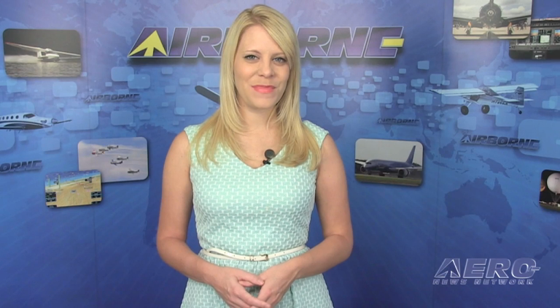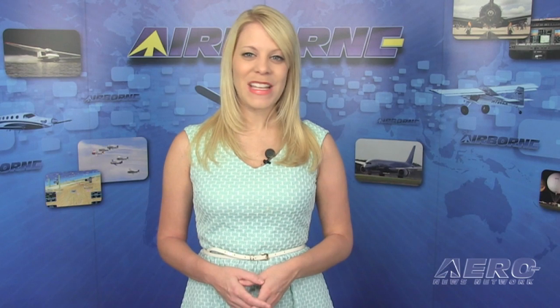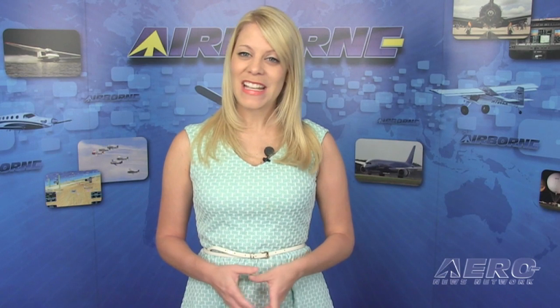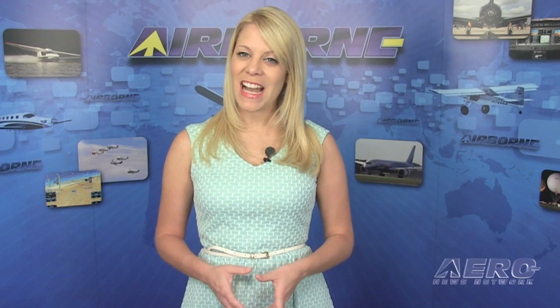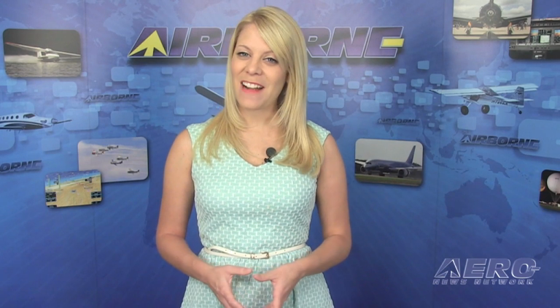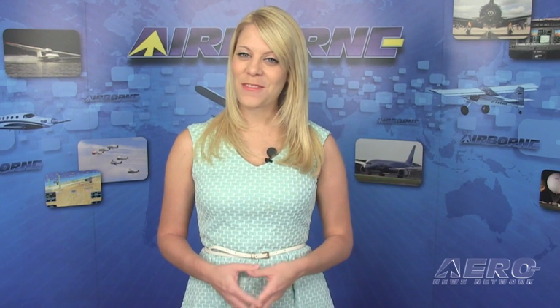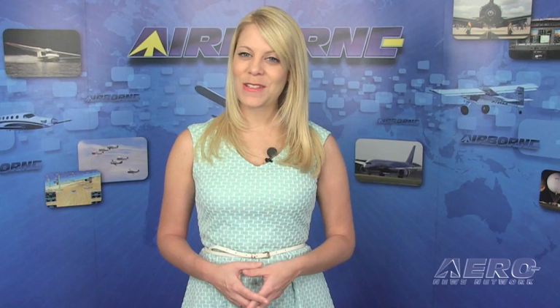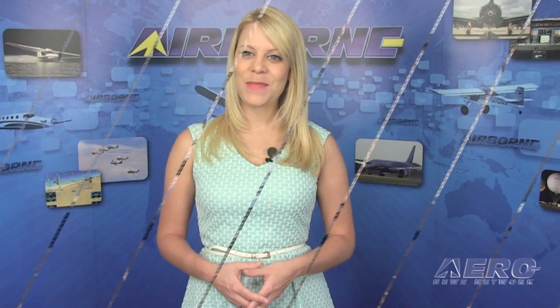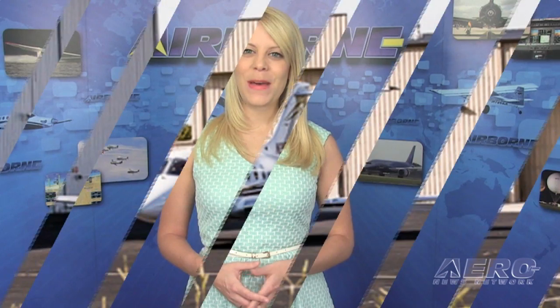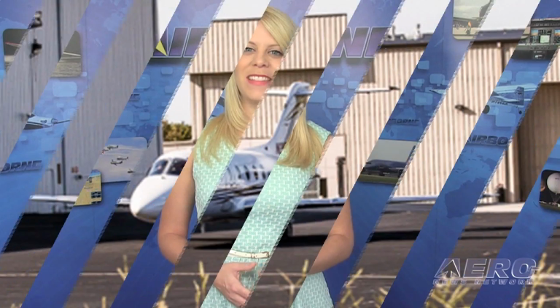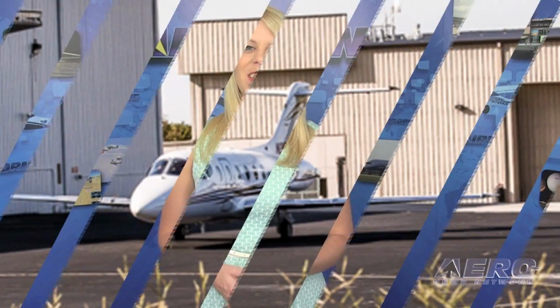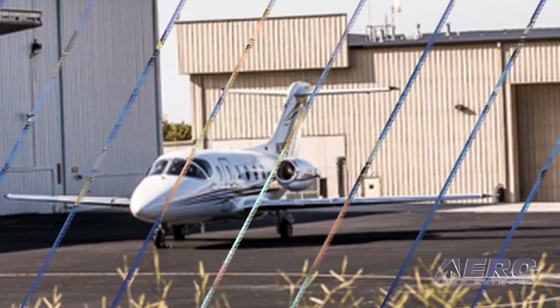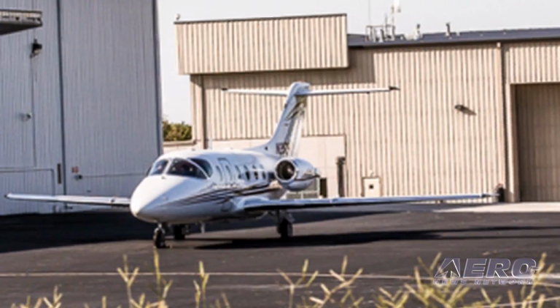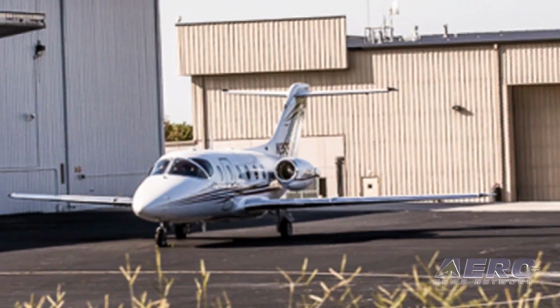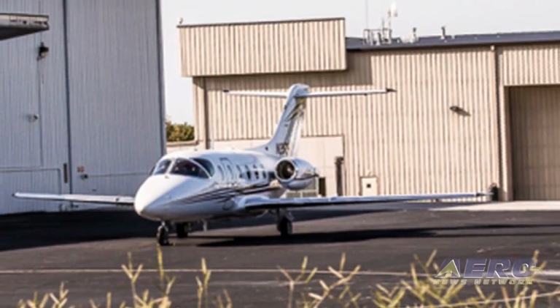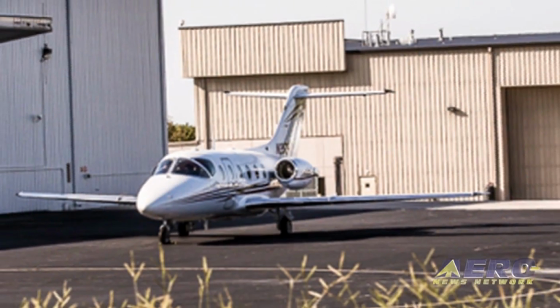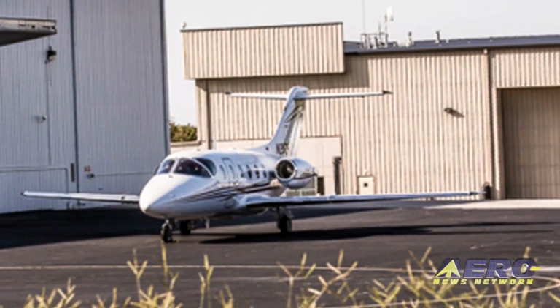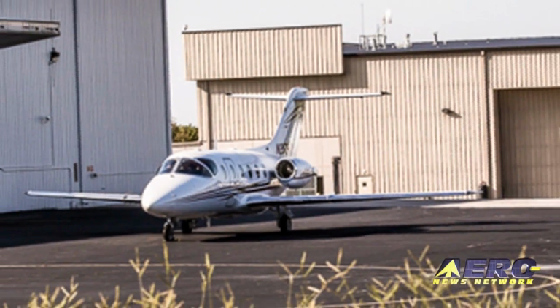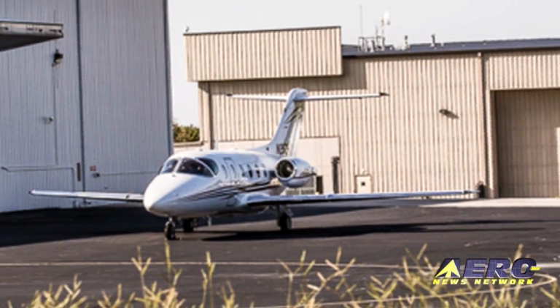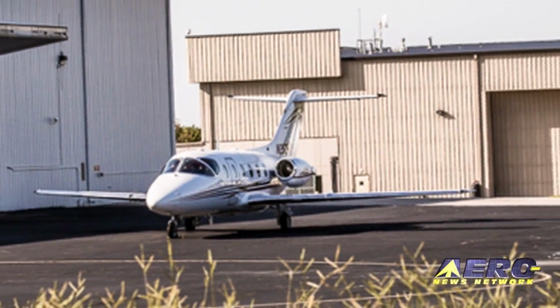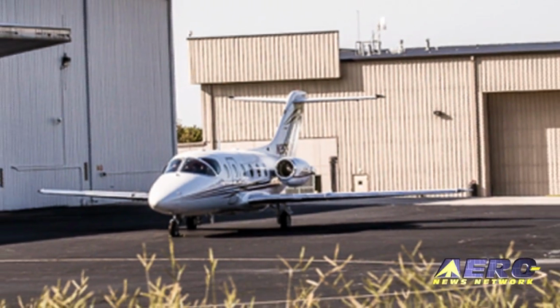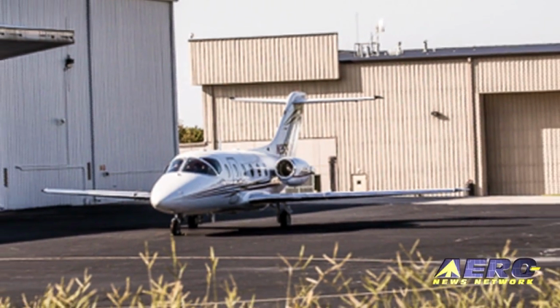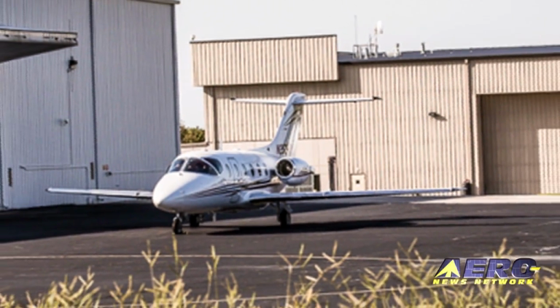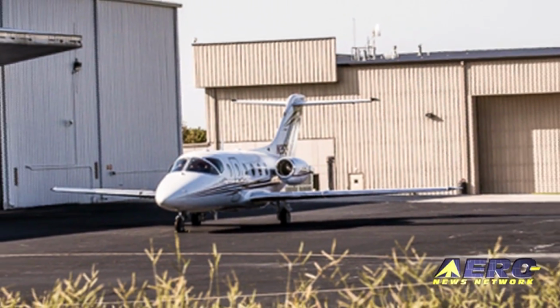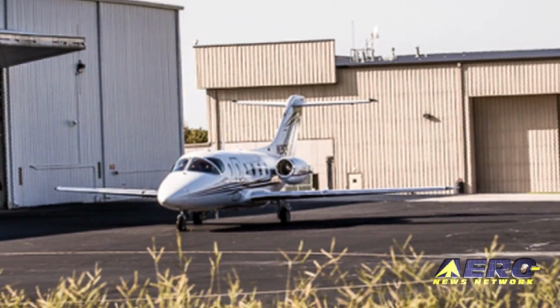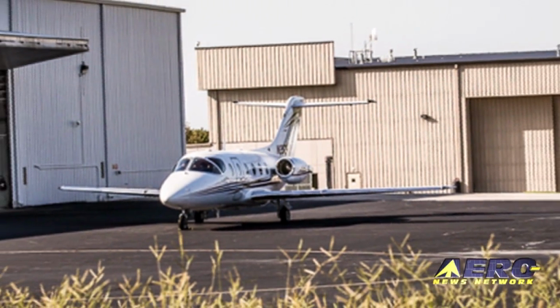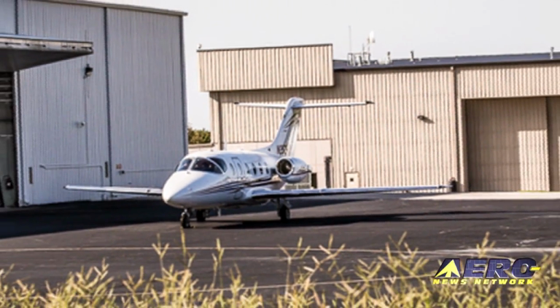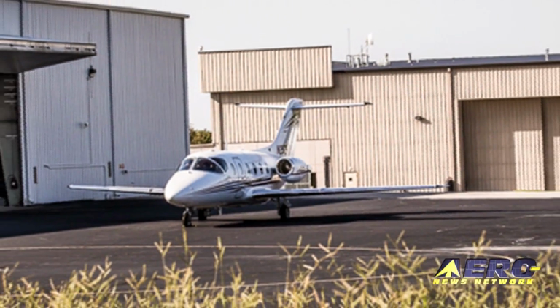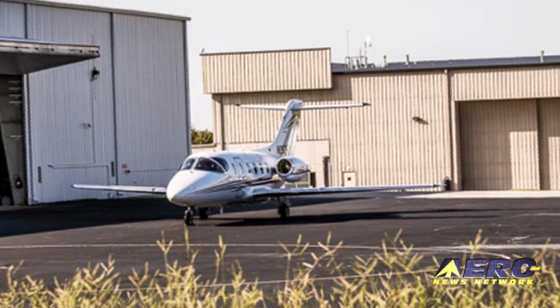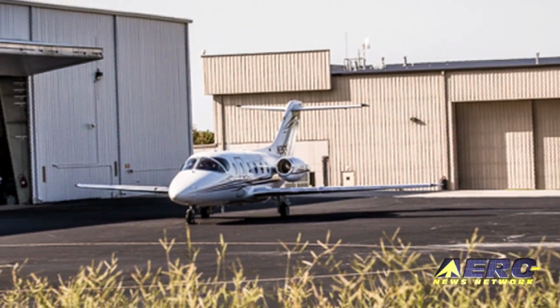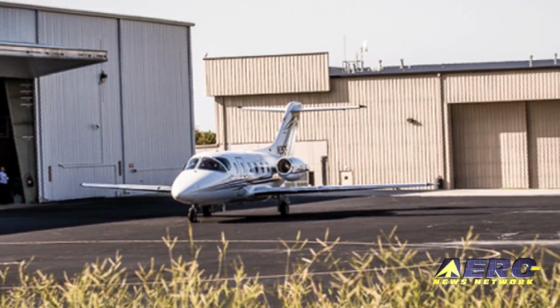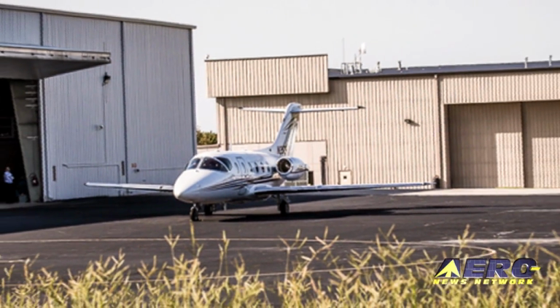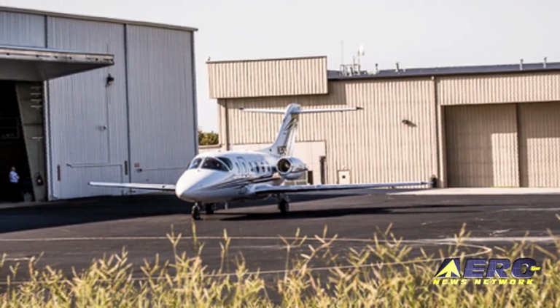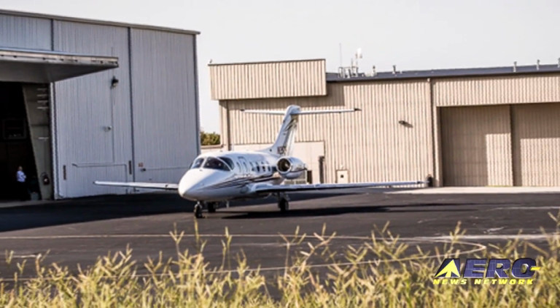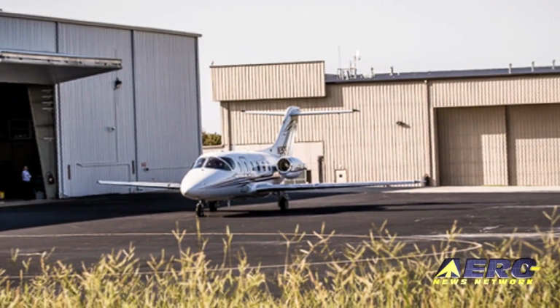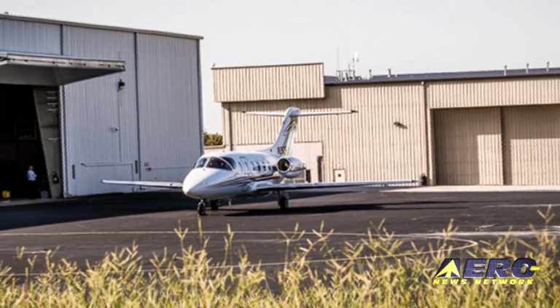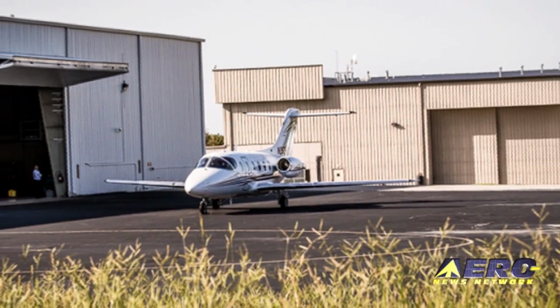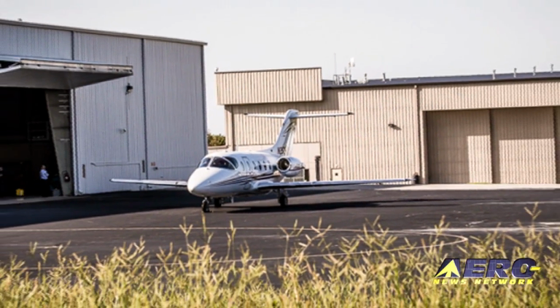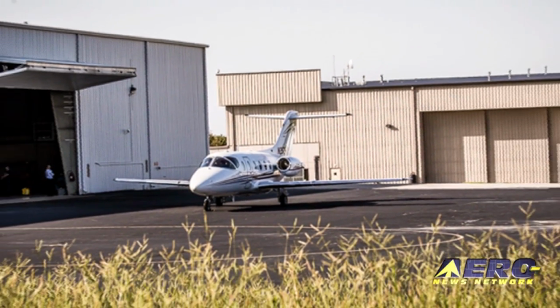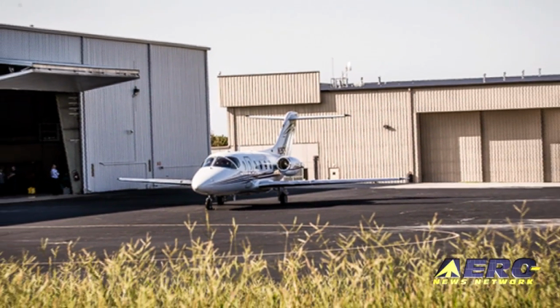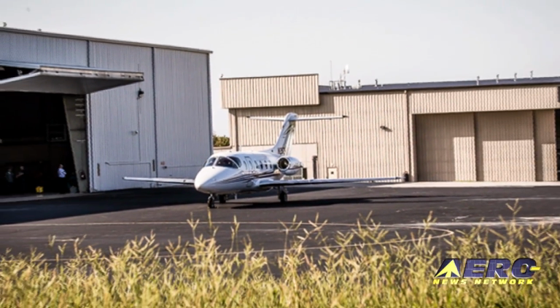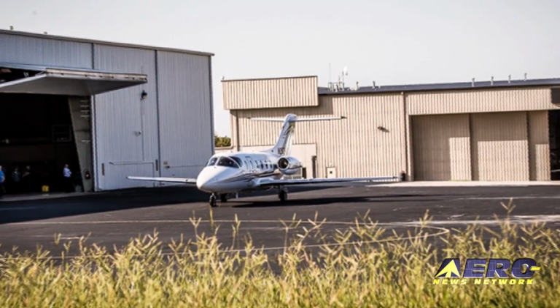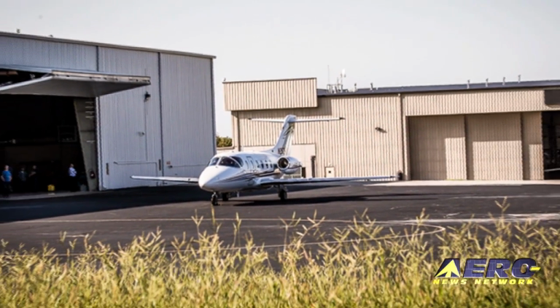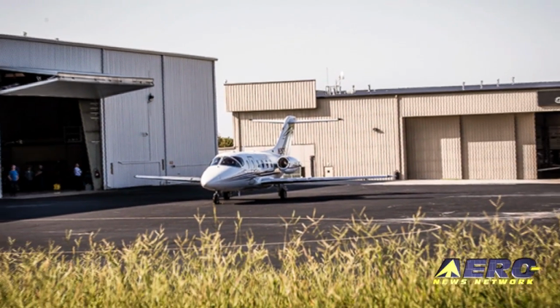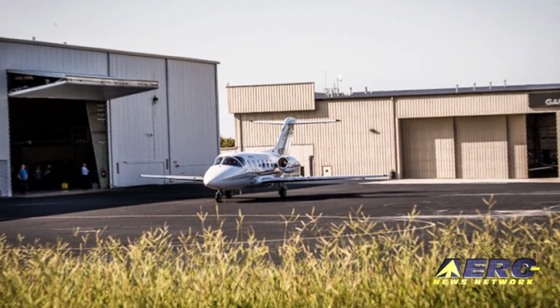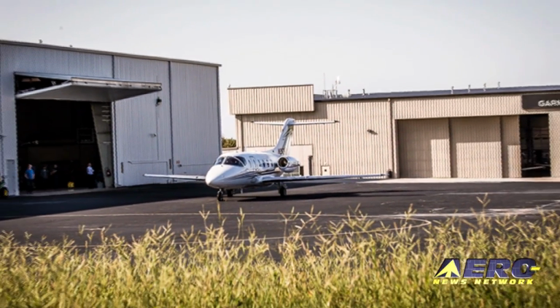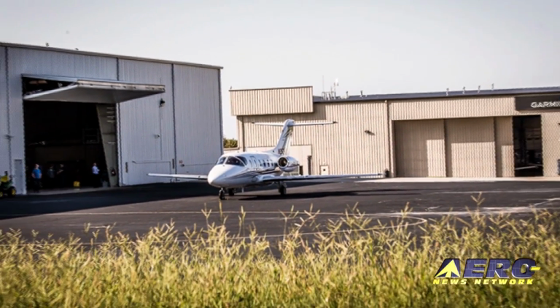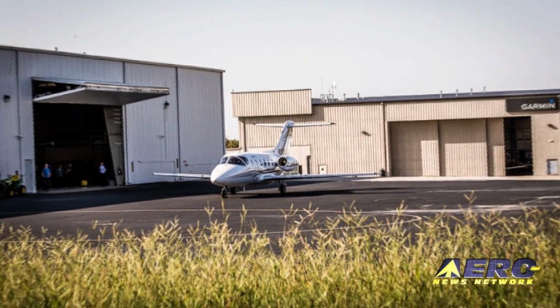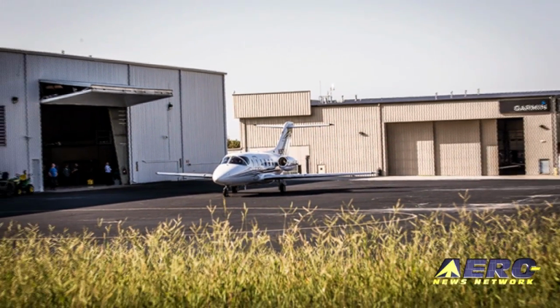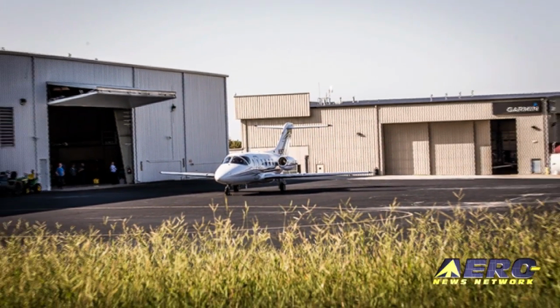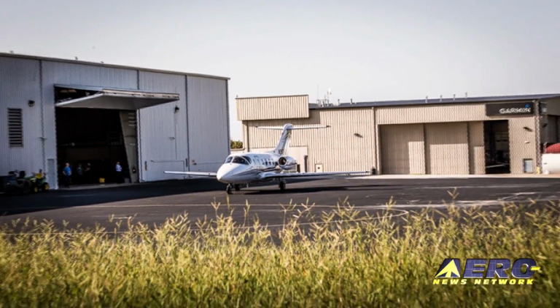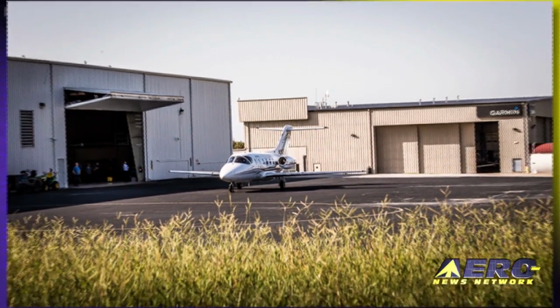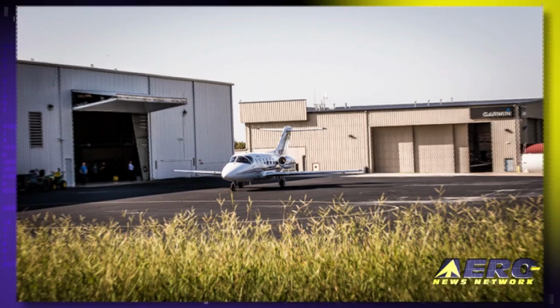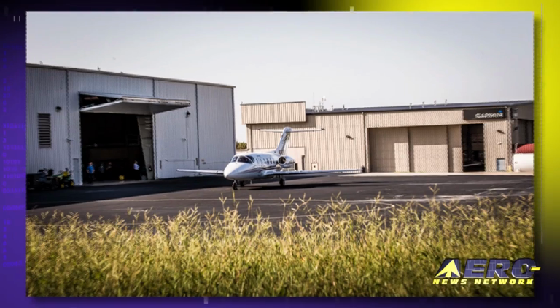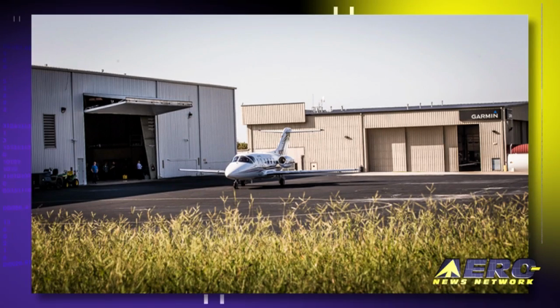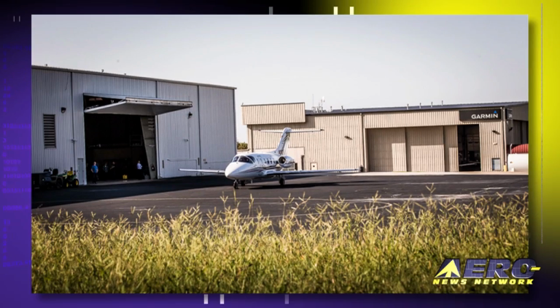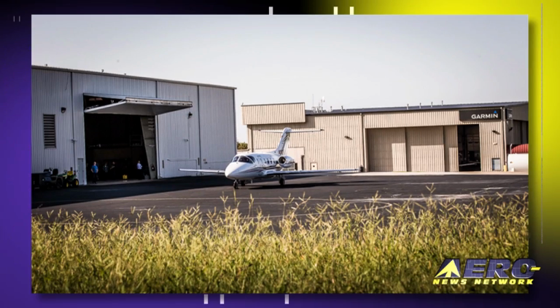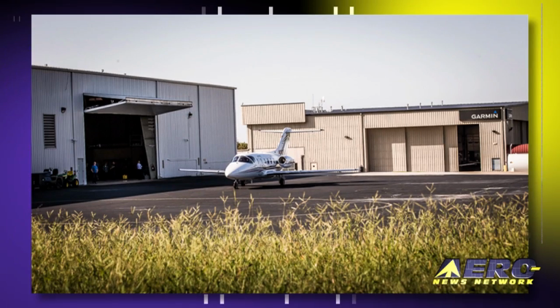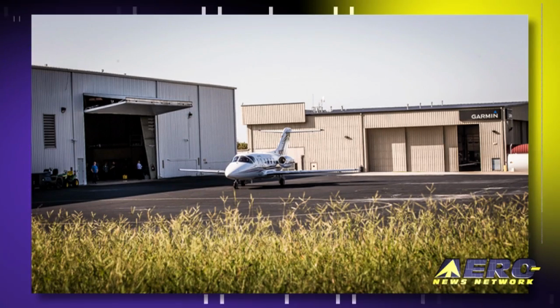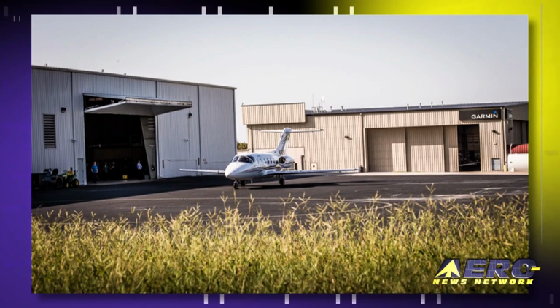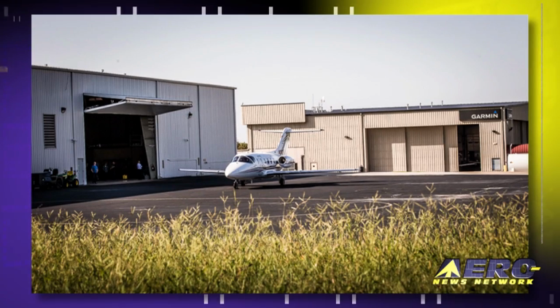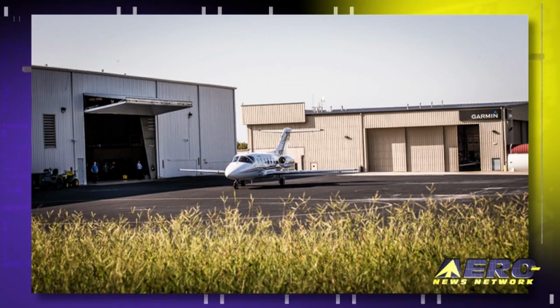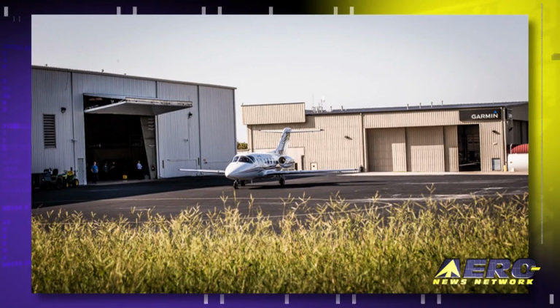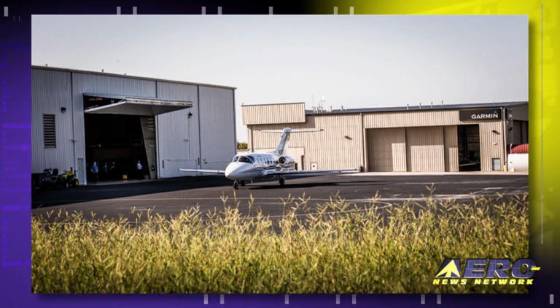After these messages, we'll hear about the Garmin G5000's first flight on the BeechJet 400A. Stay tuned.